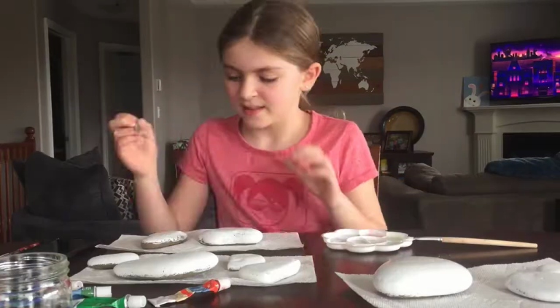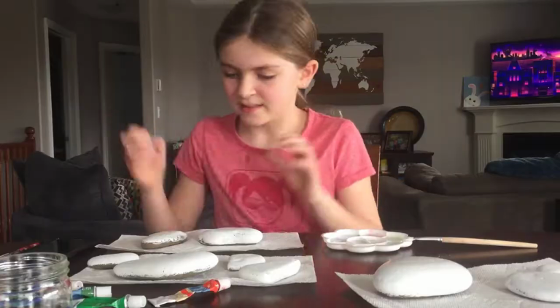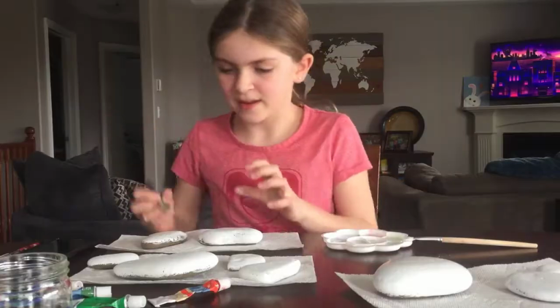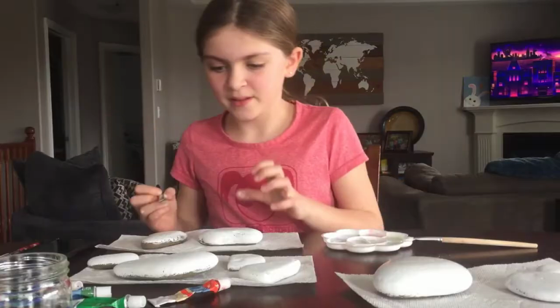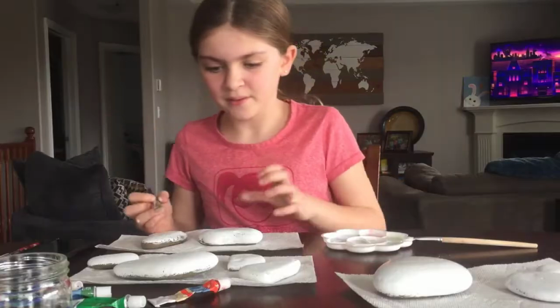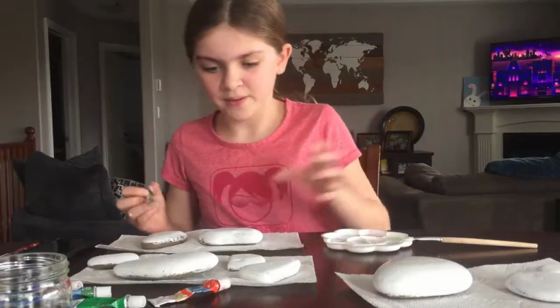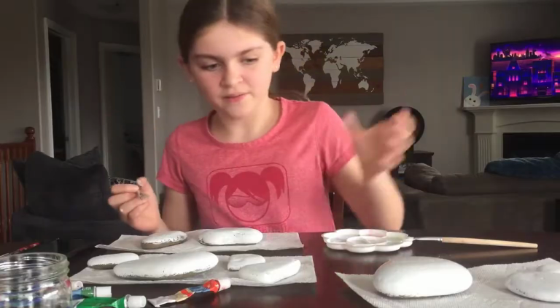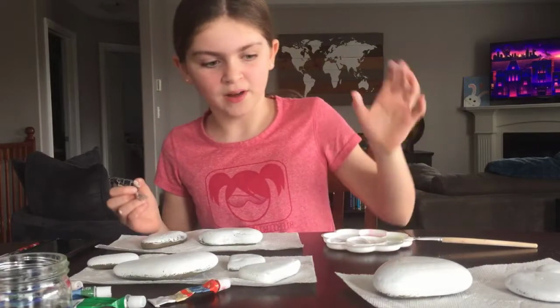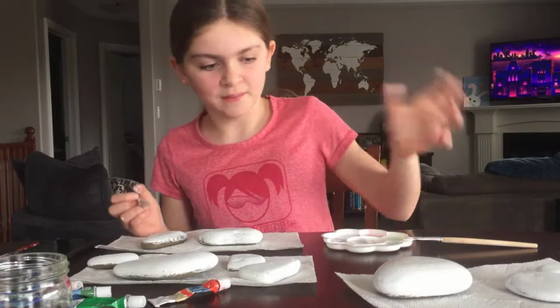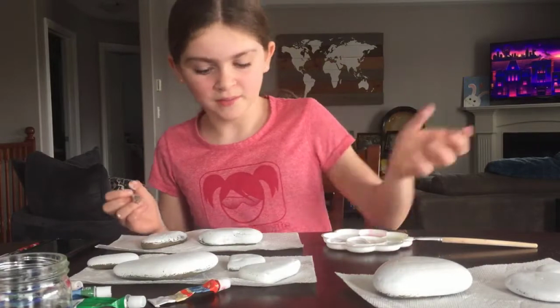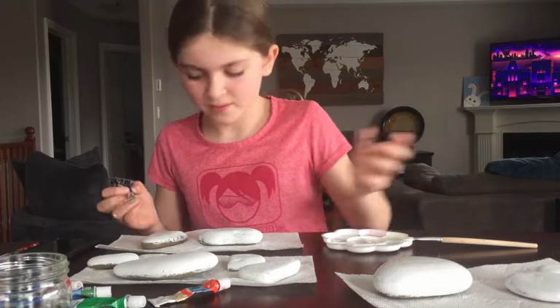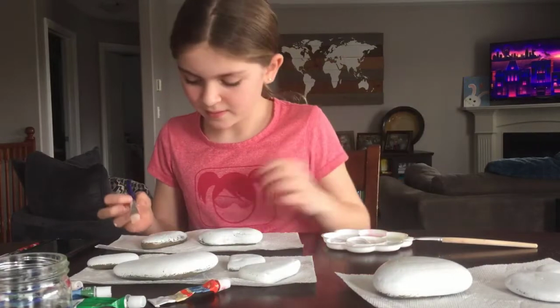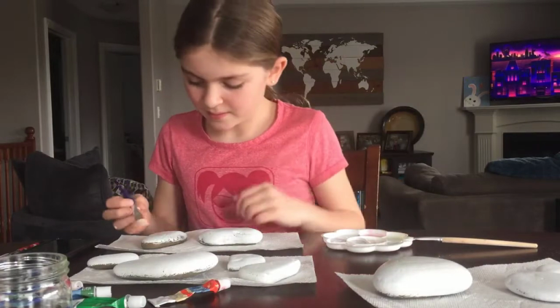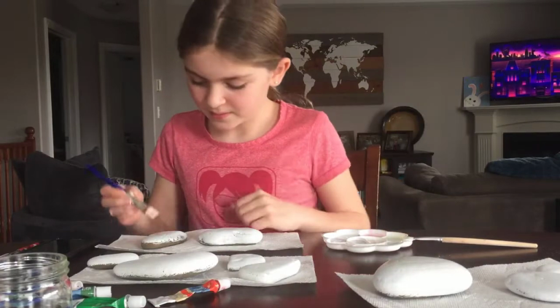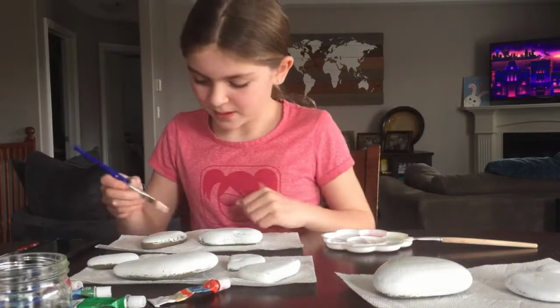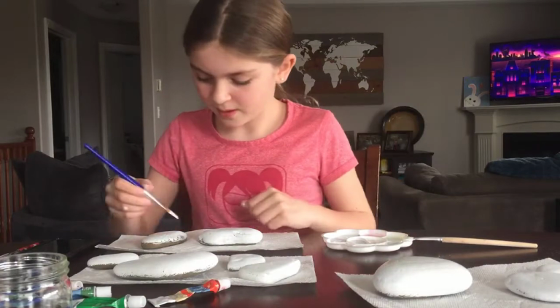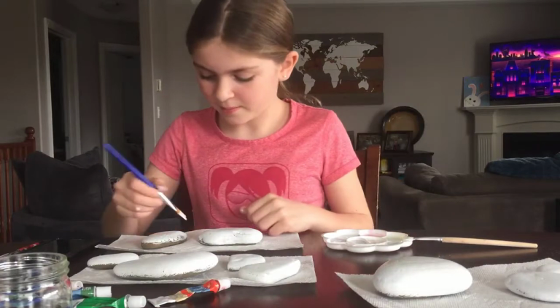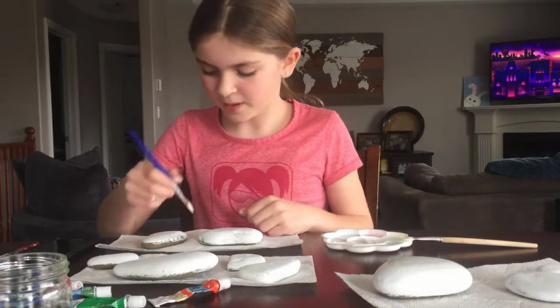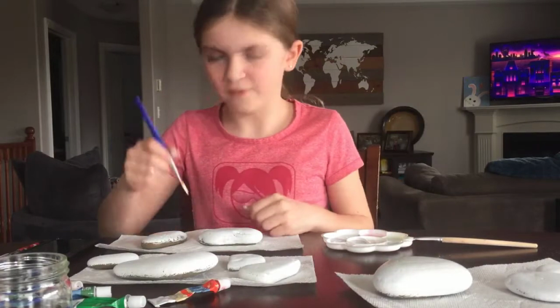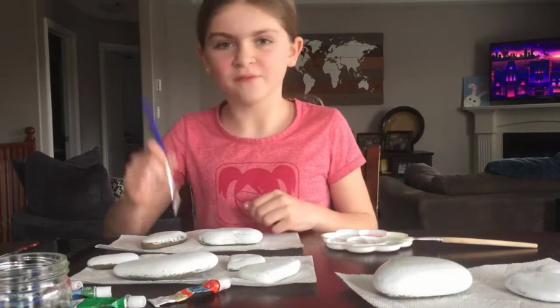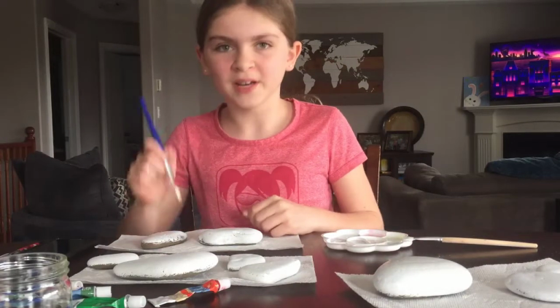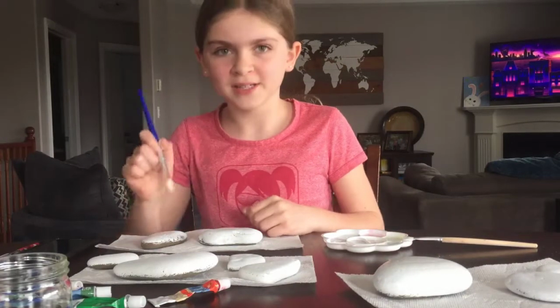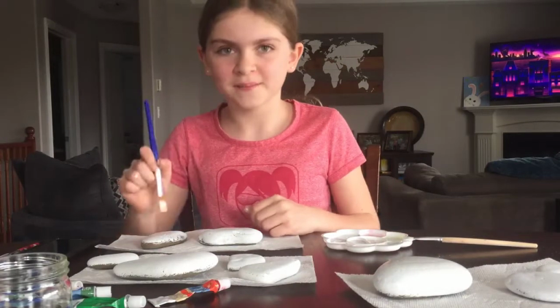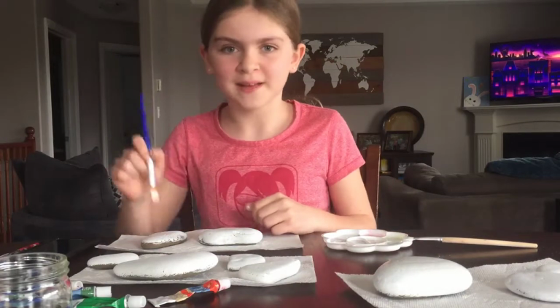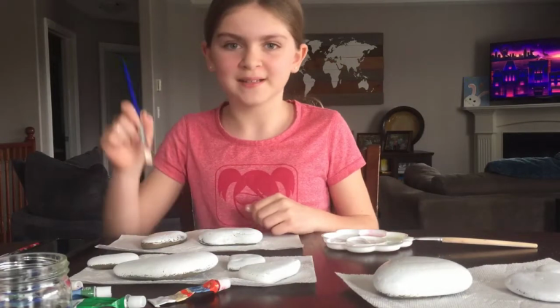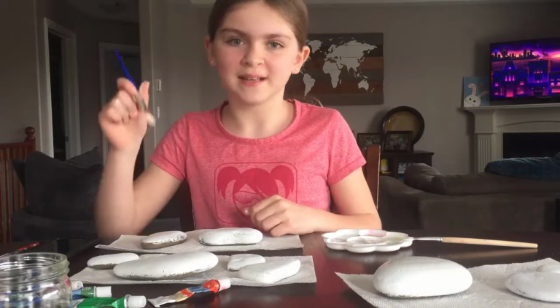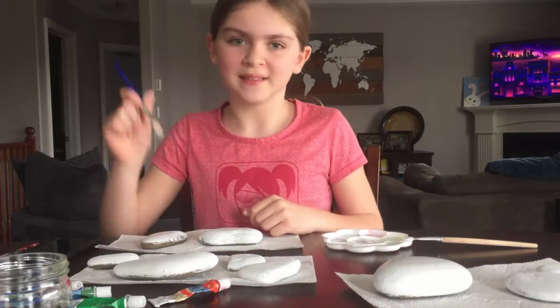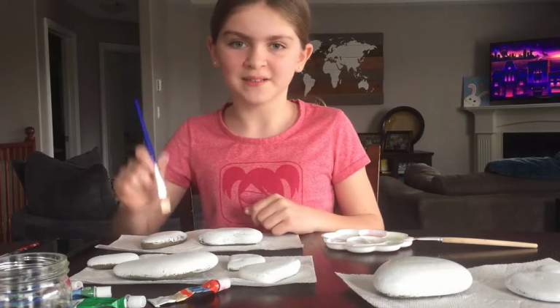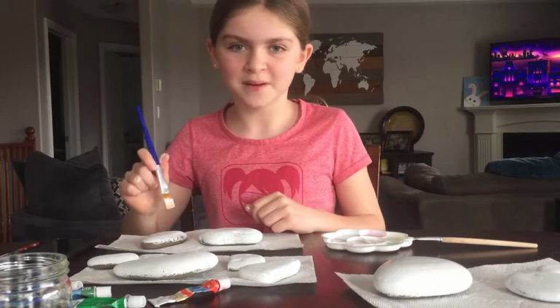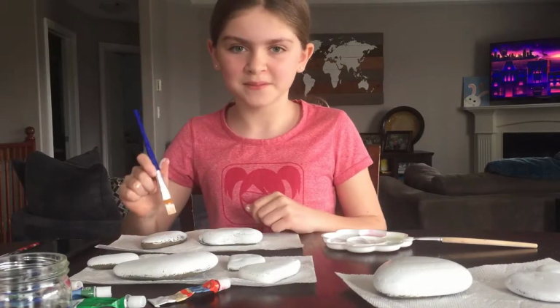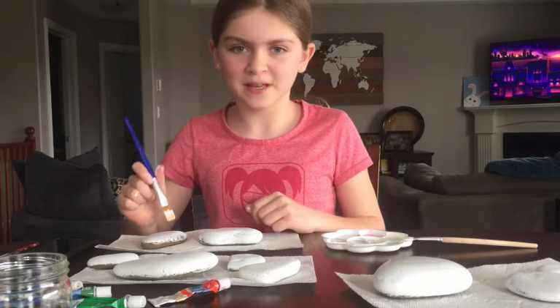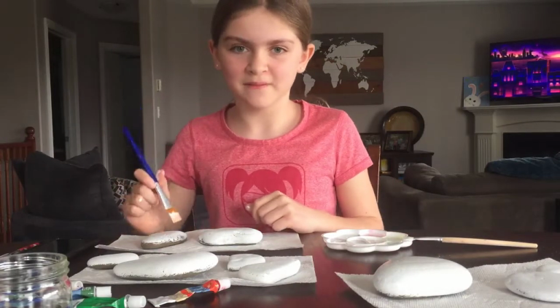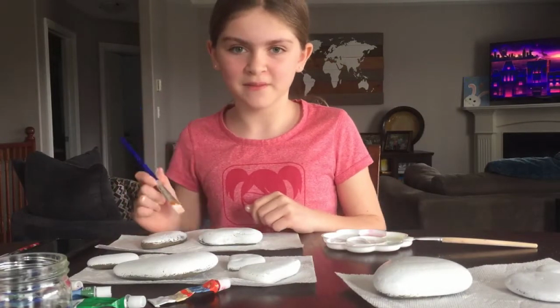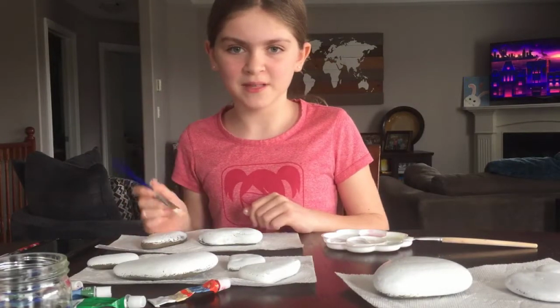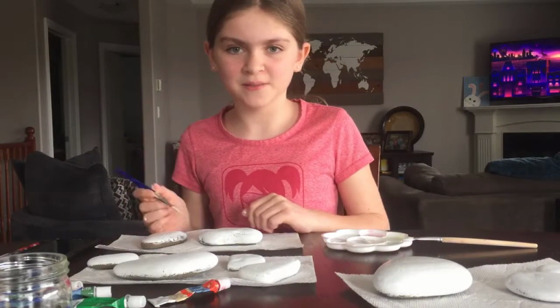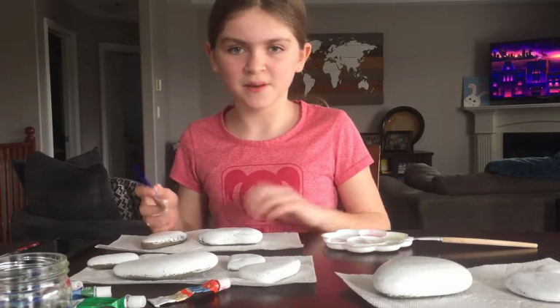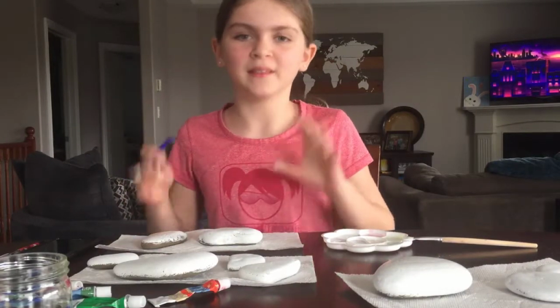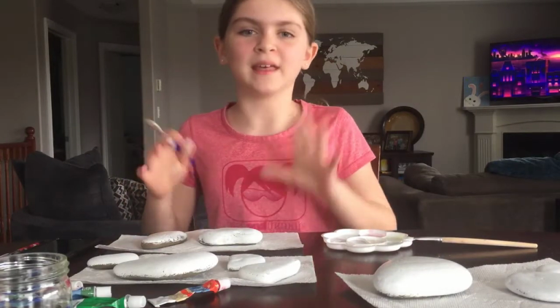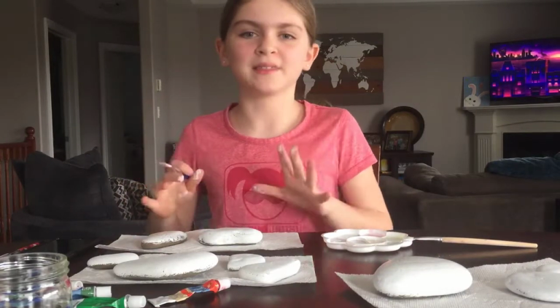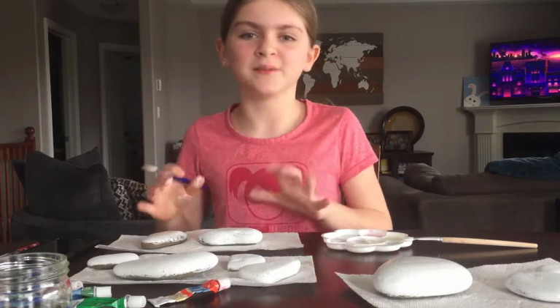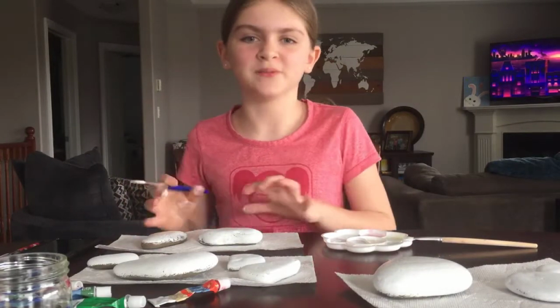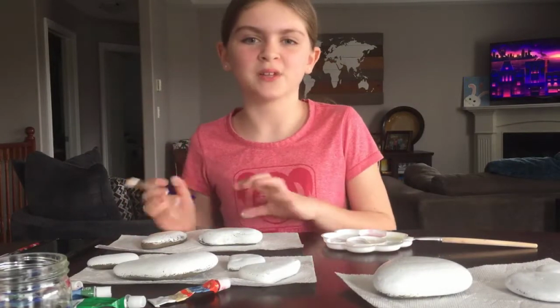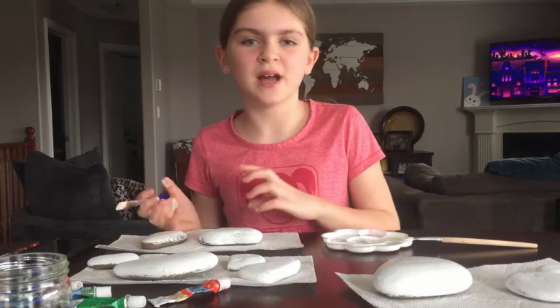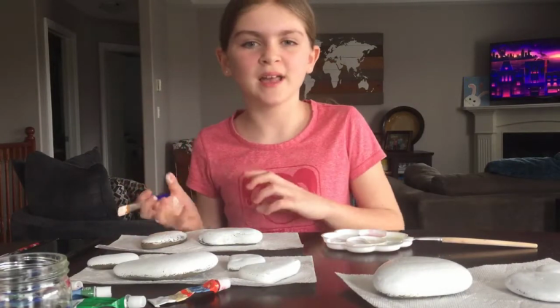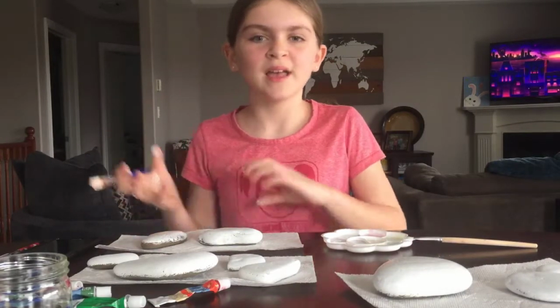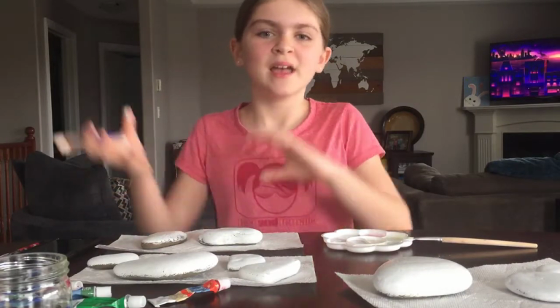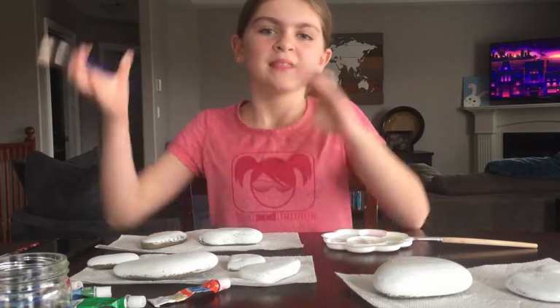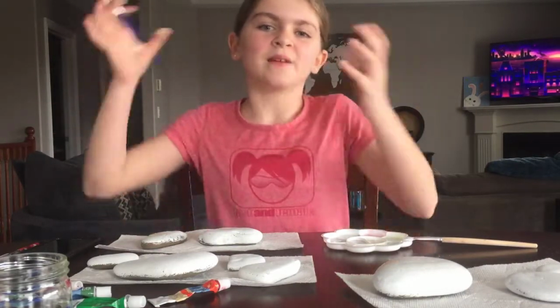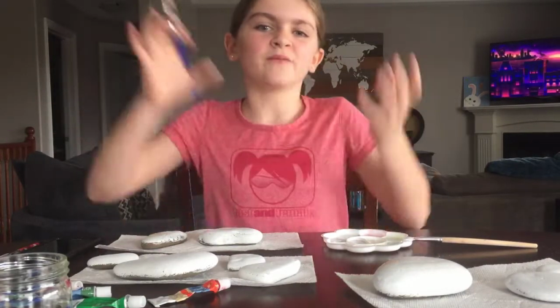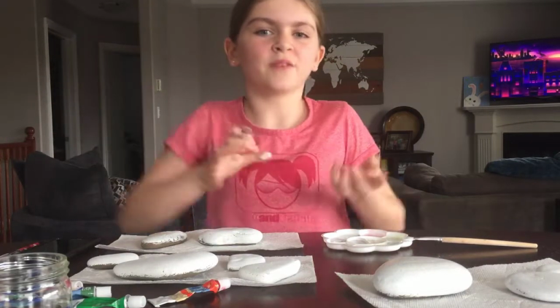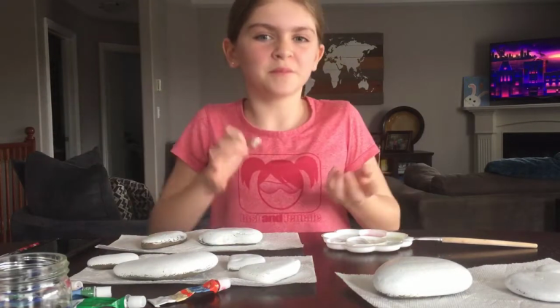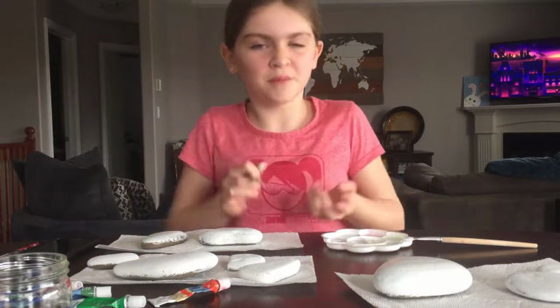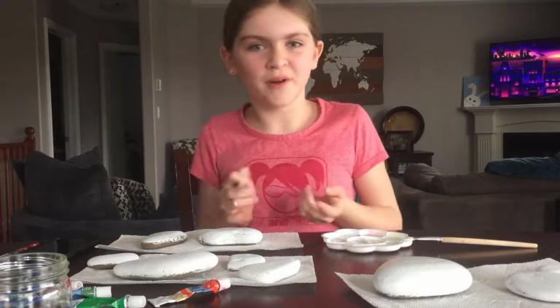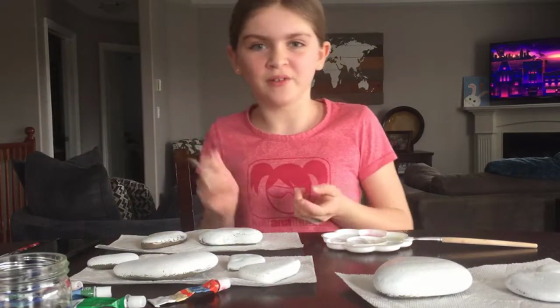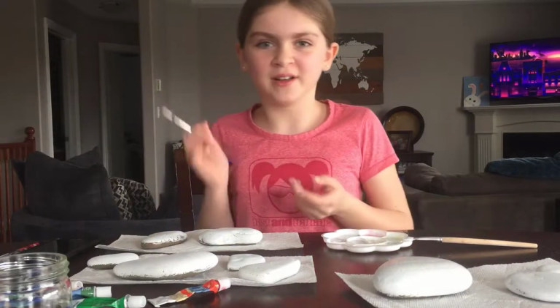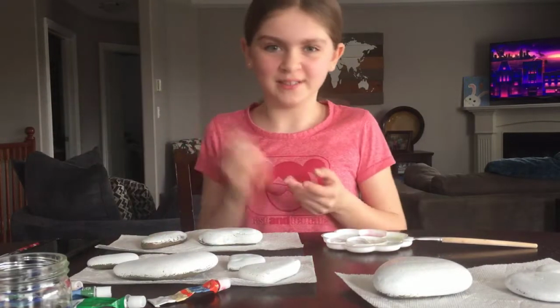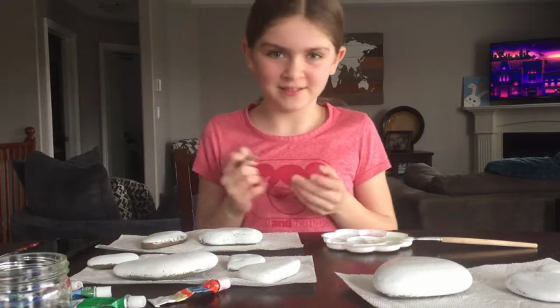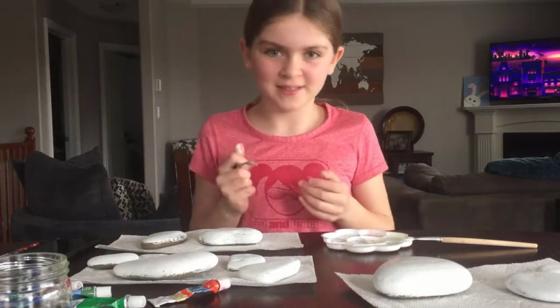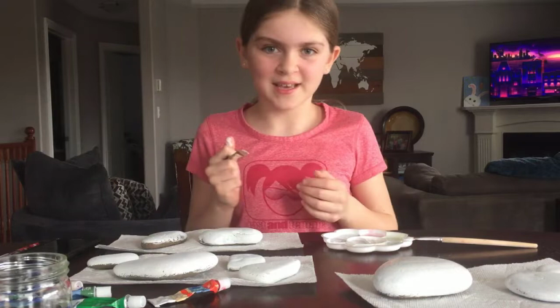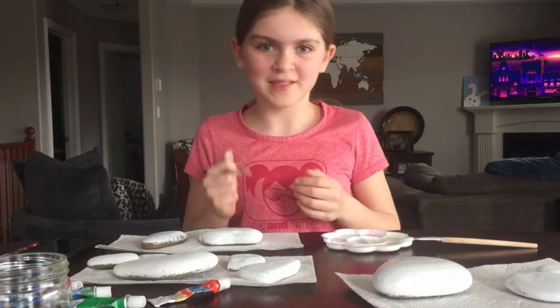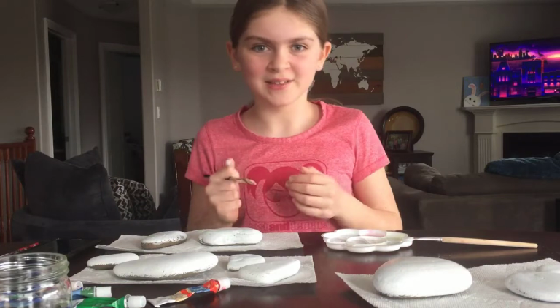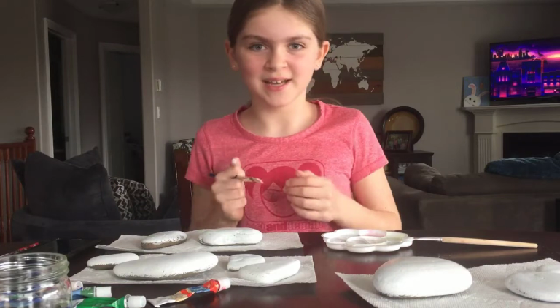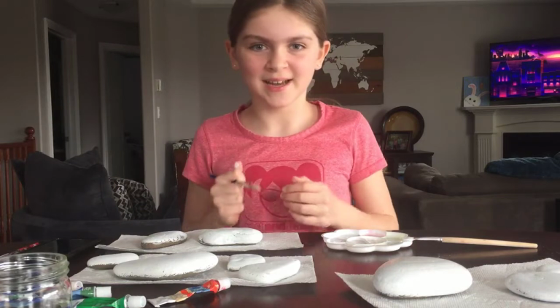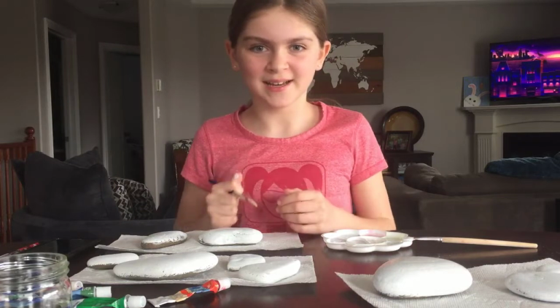Now that we've gotten most of them done, I'm going to finish painting the top side of this one, let them dry, then flip them over and do the other side.